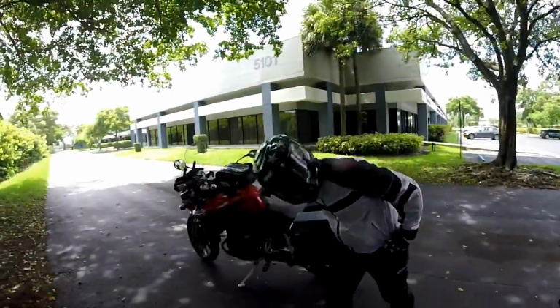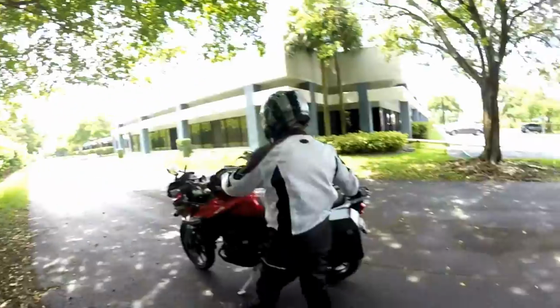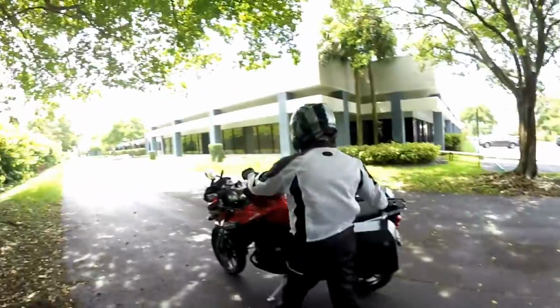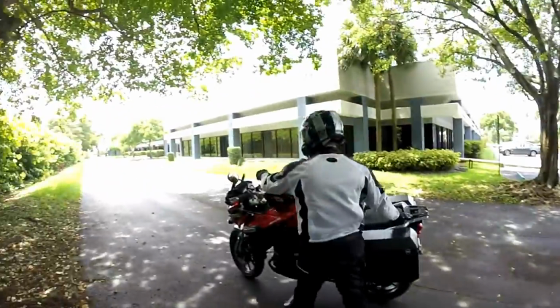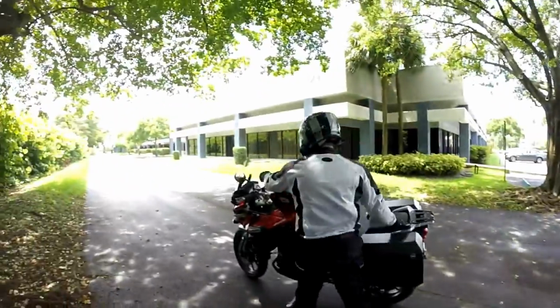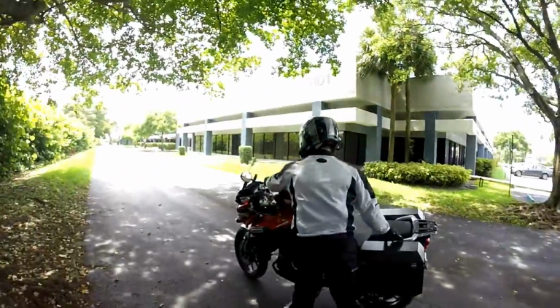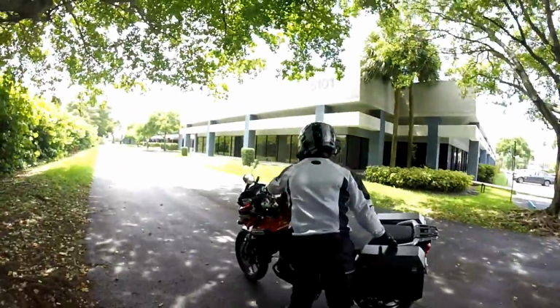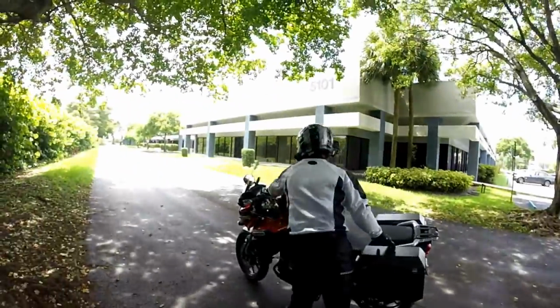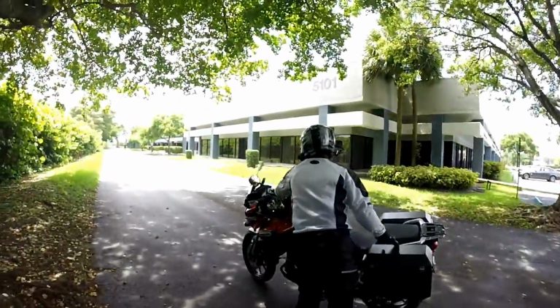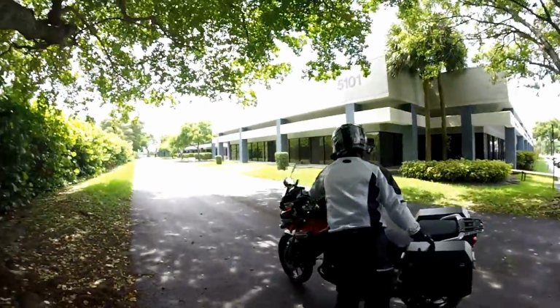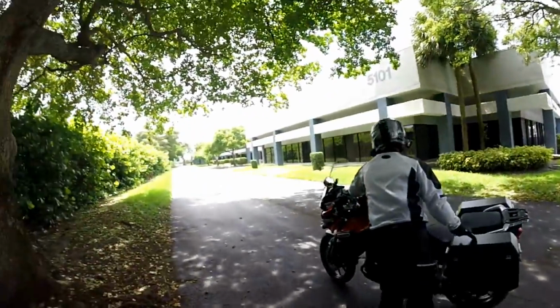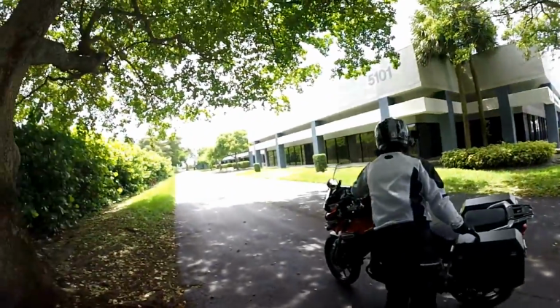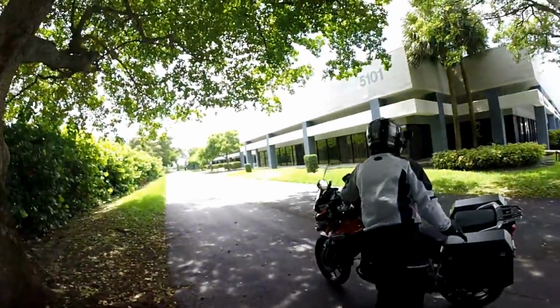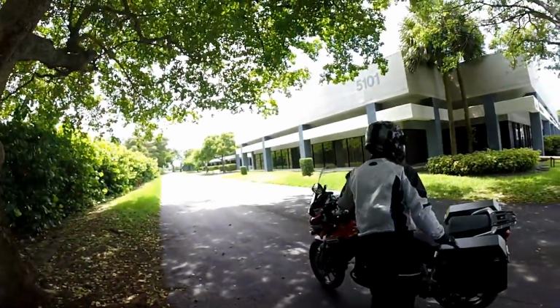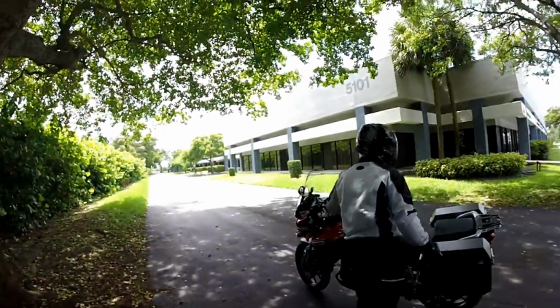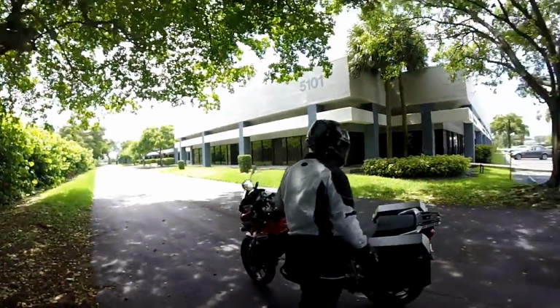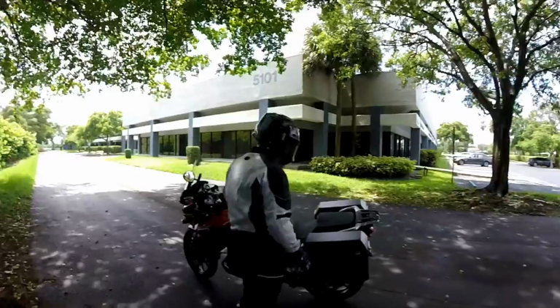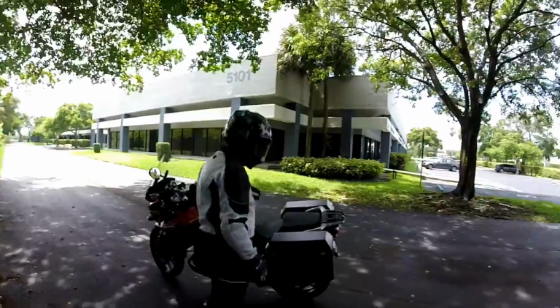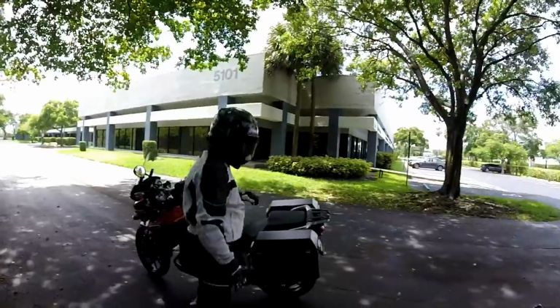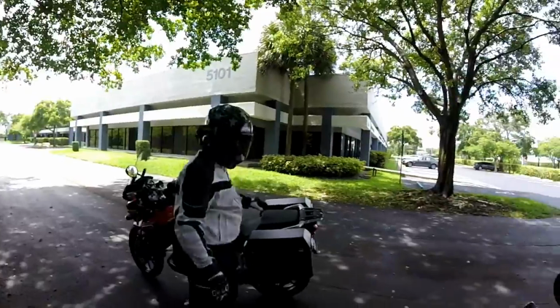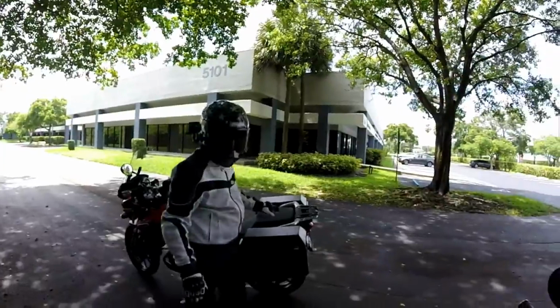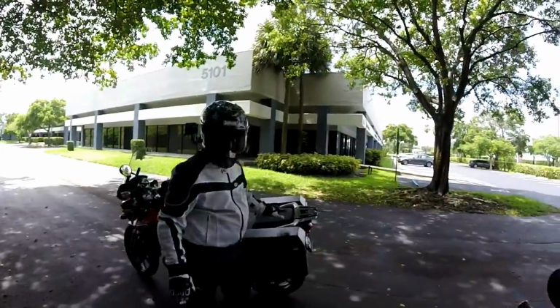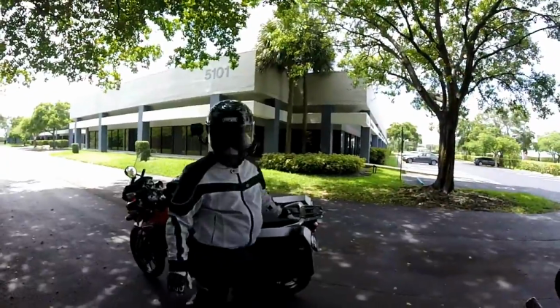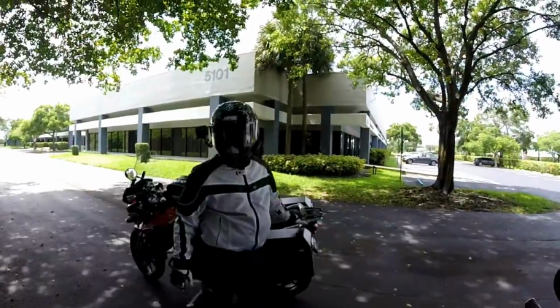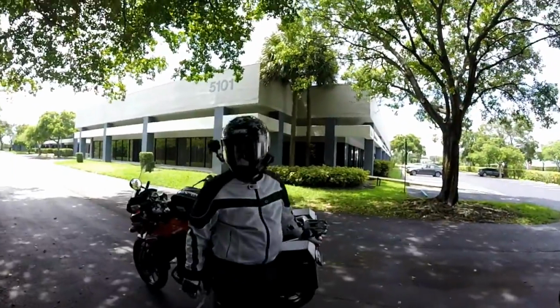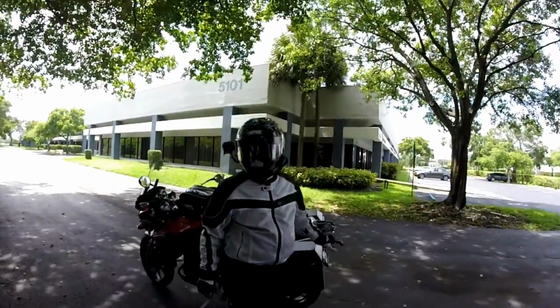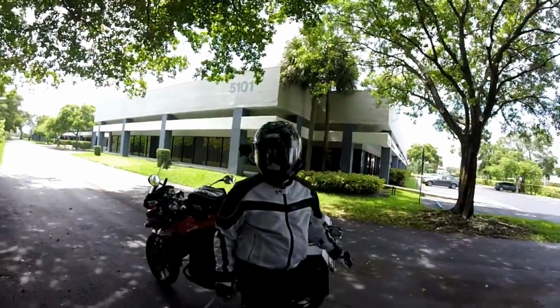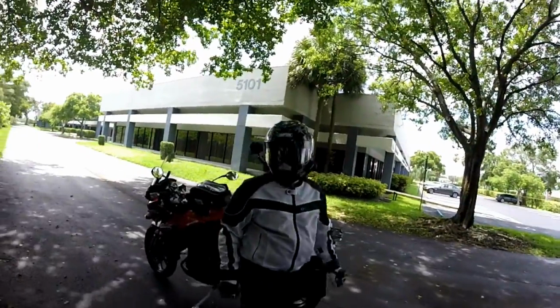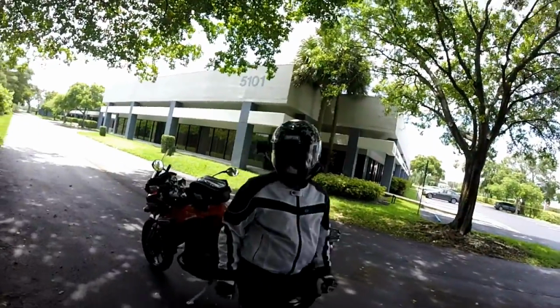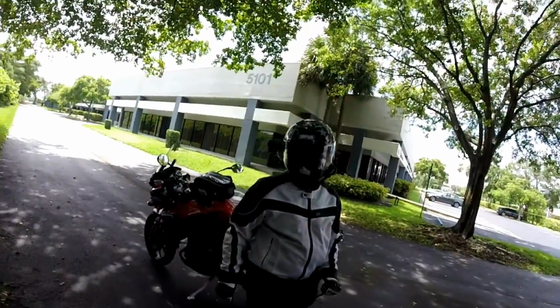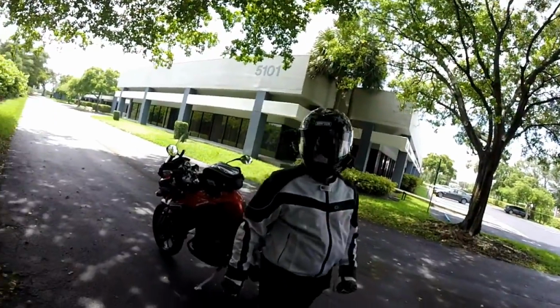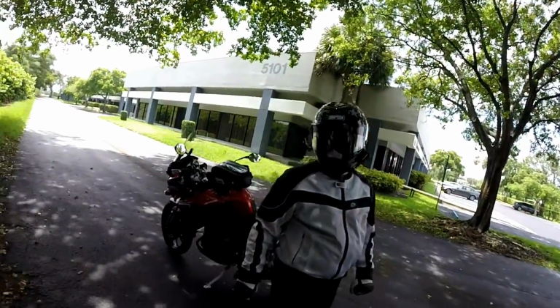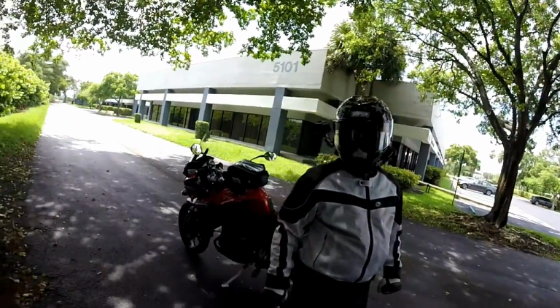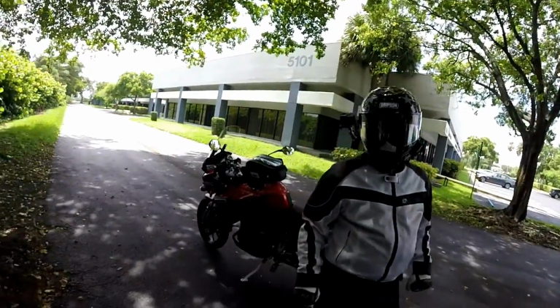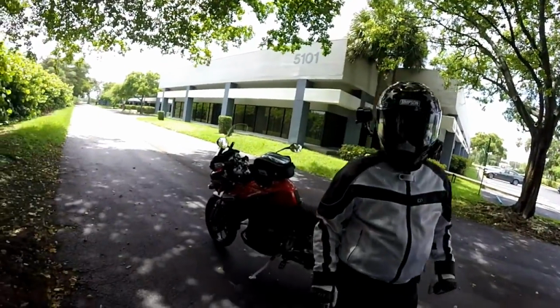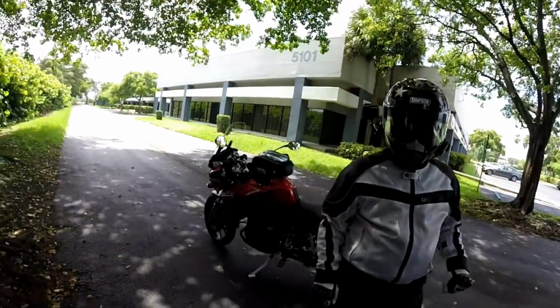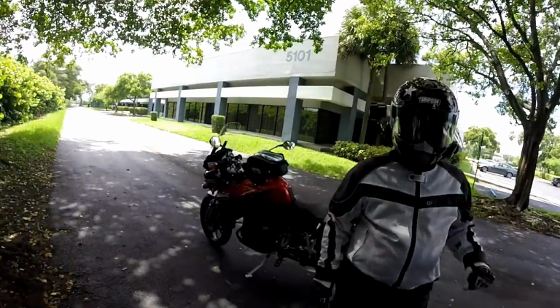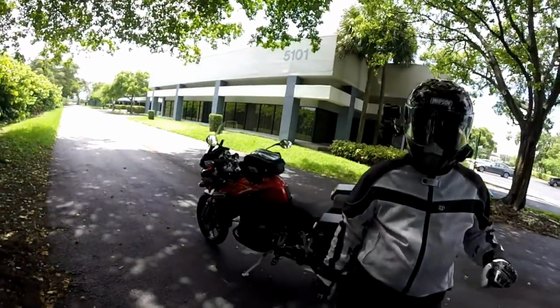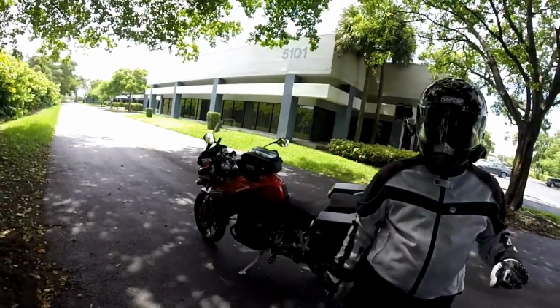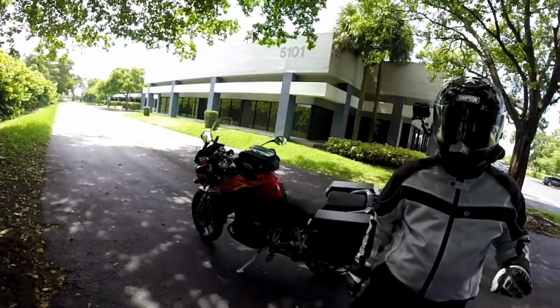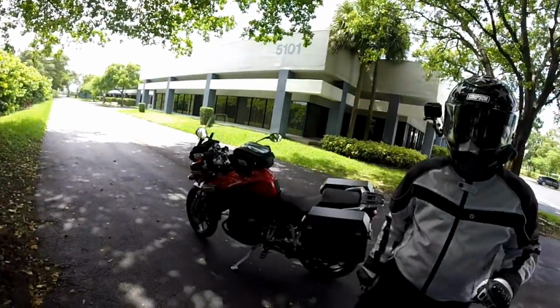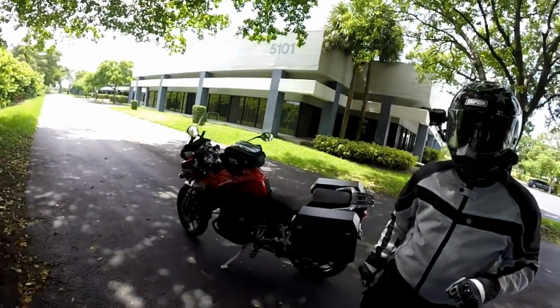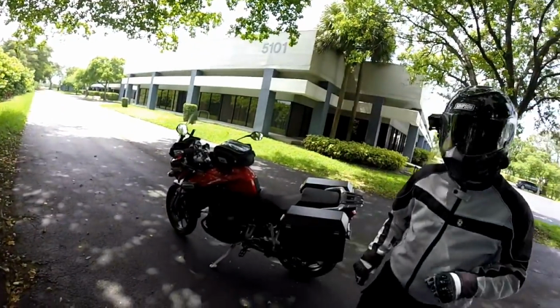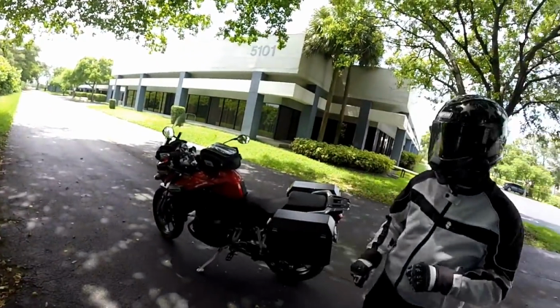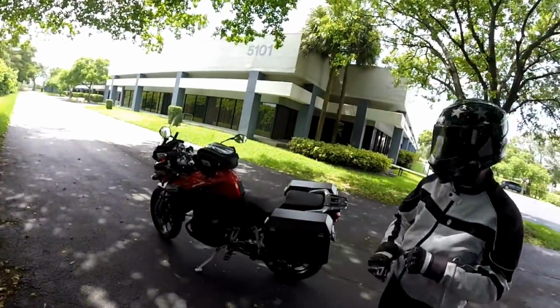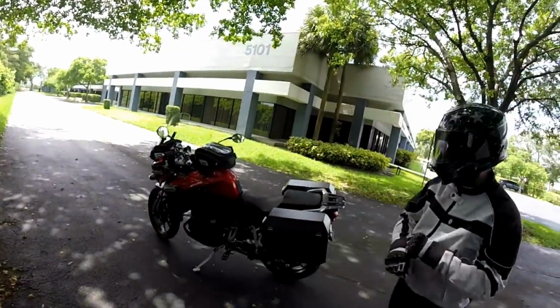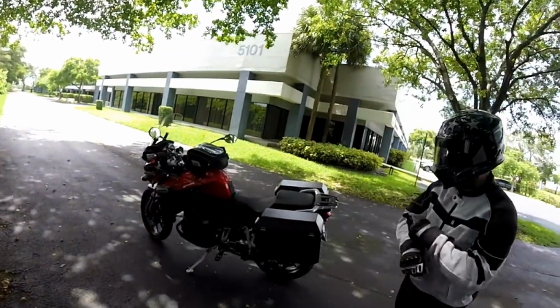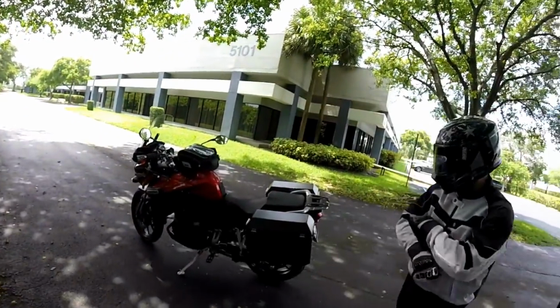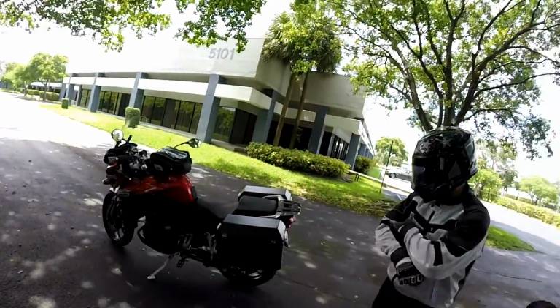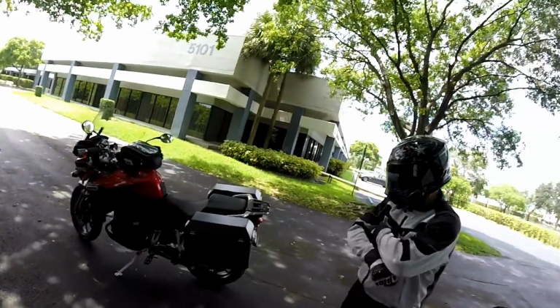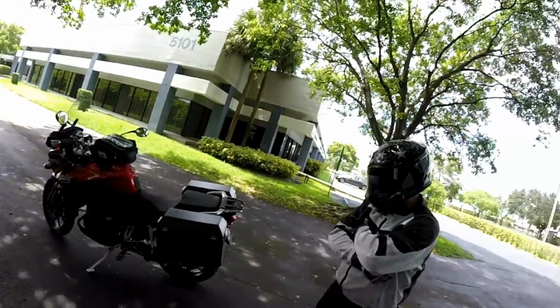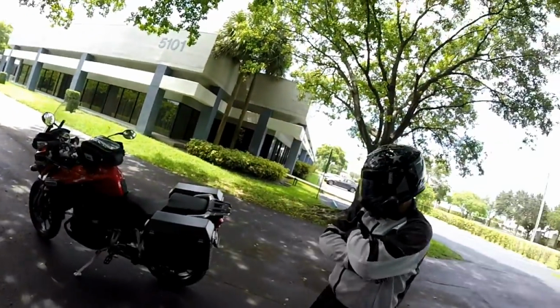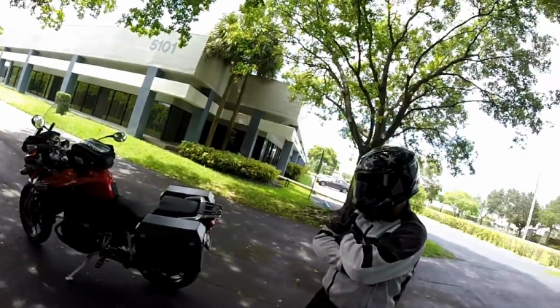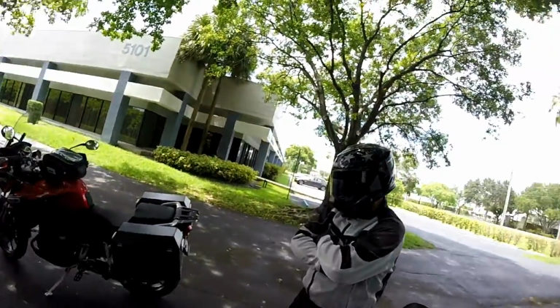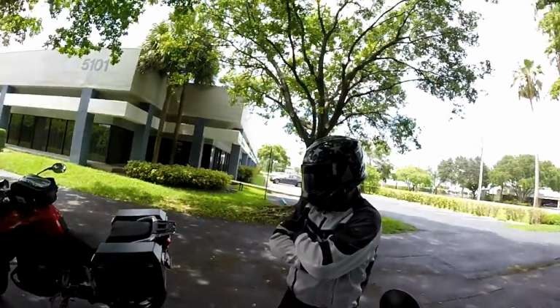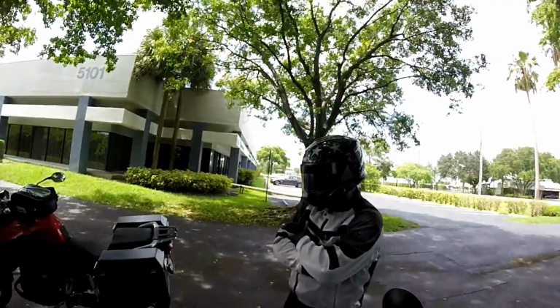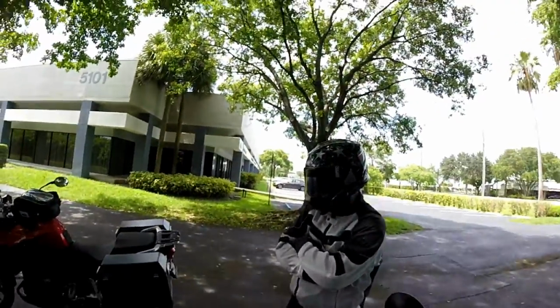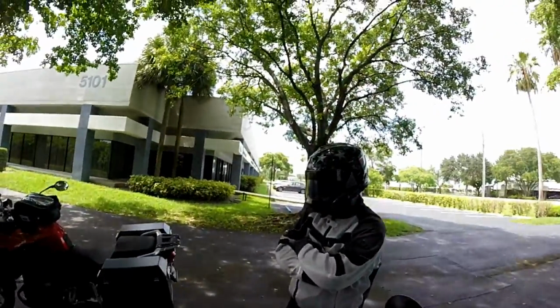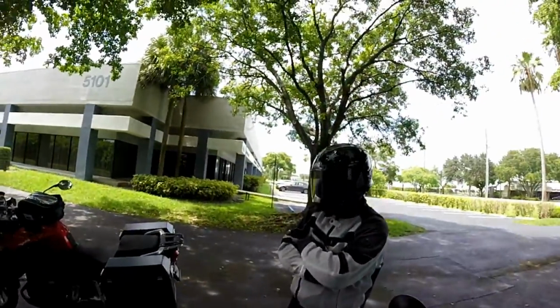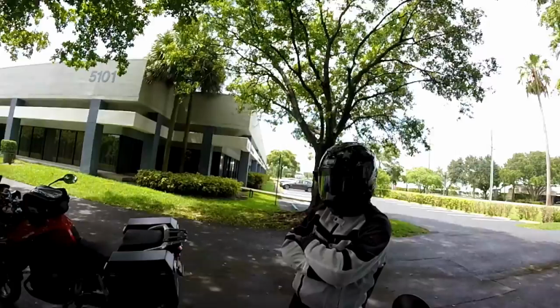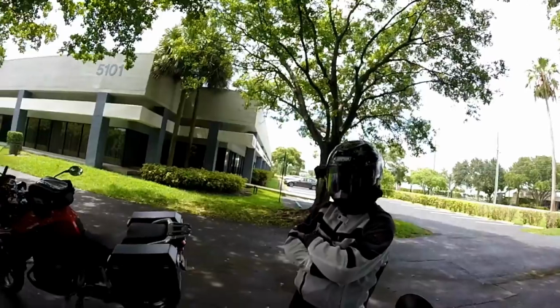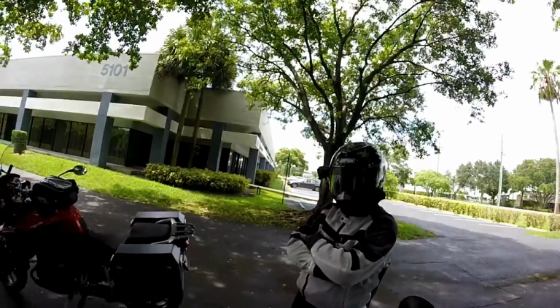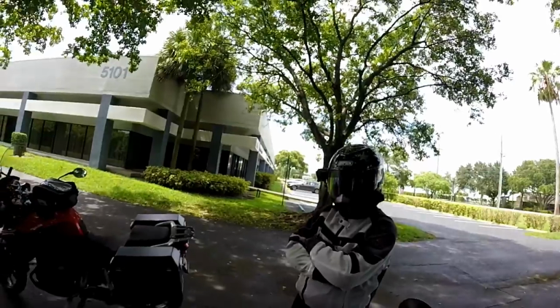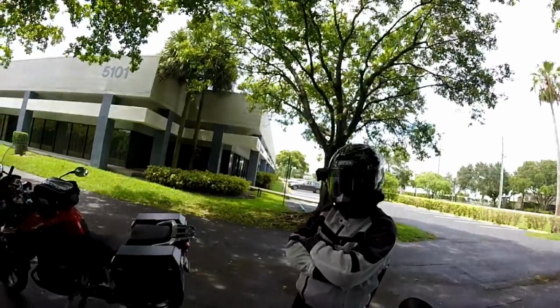I'm going to say I'm a fan of your bike — that's what I'm going to go with. And I'm a fan of your helmet because you kind of look like a patriotic Stig.